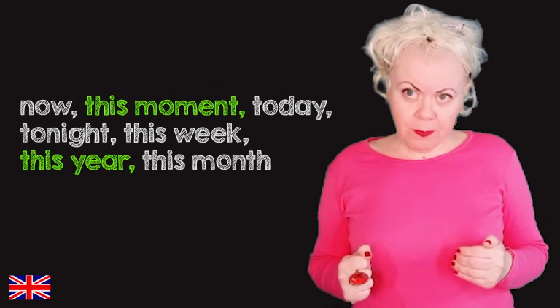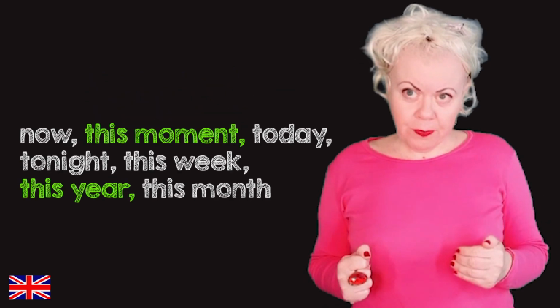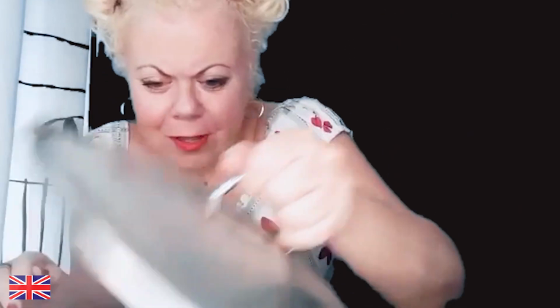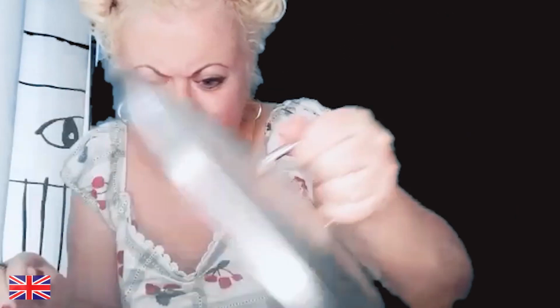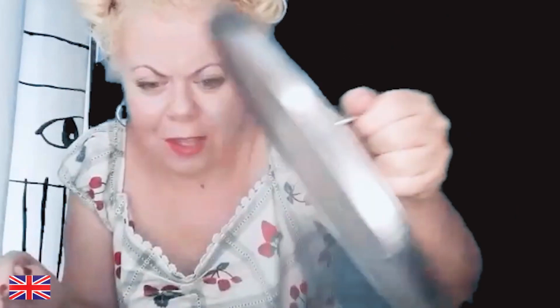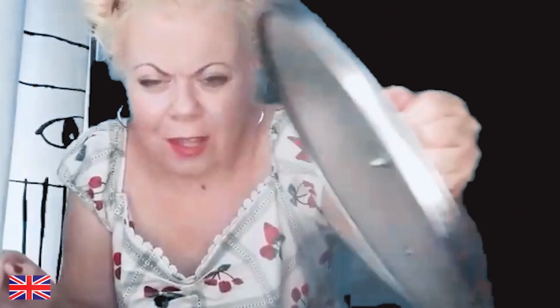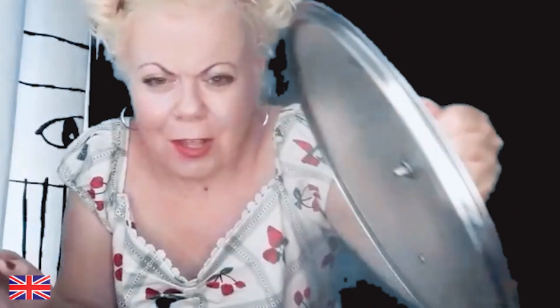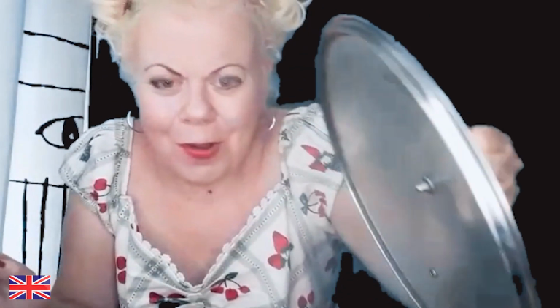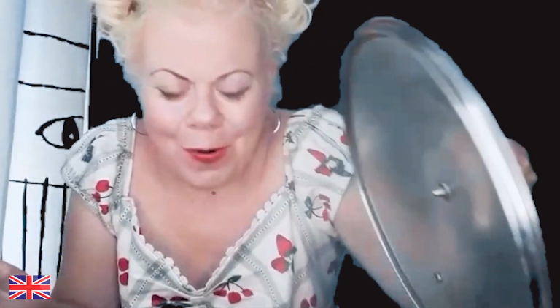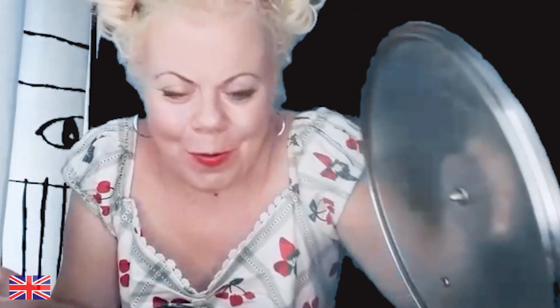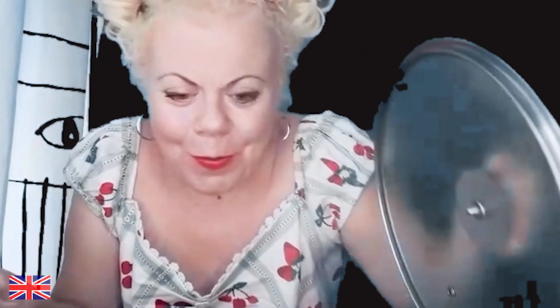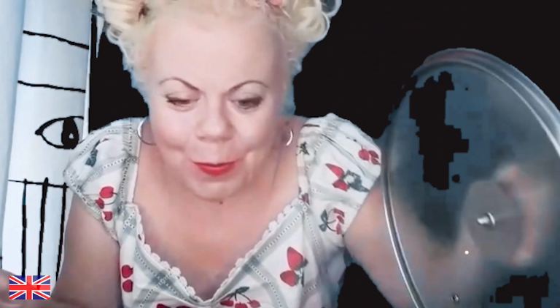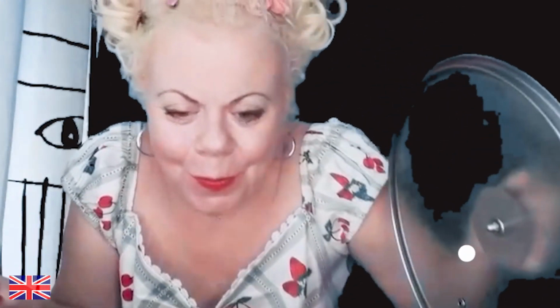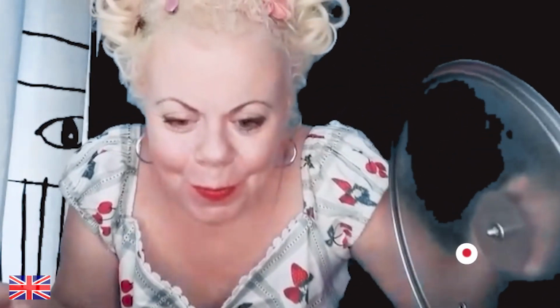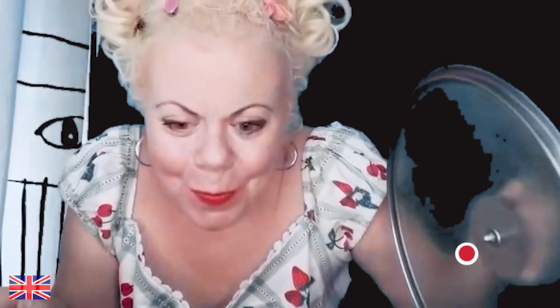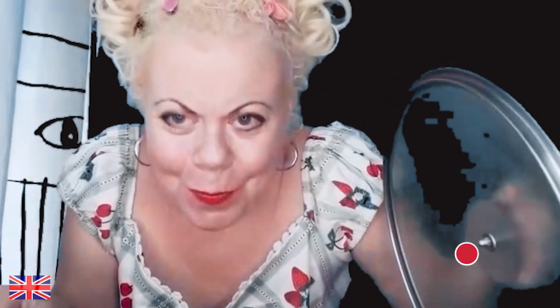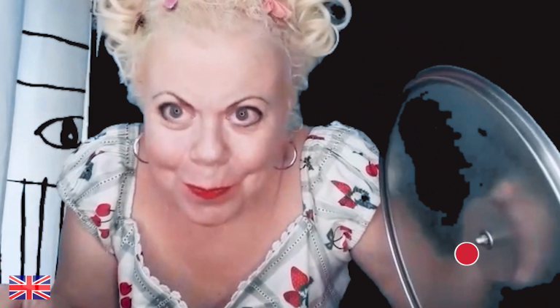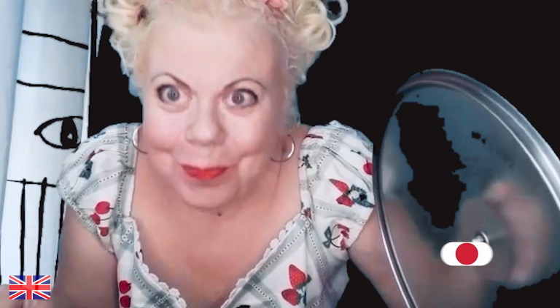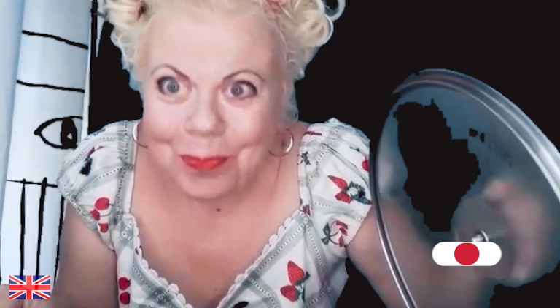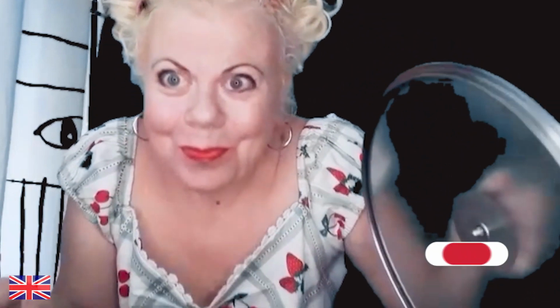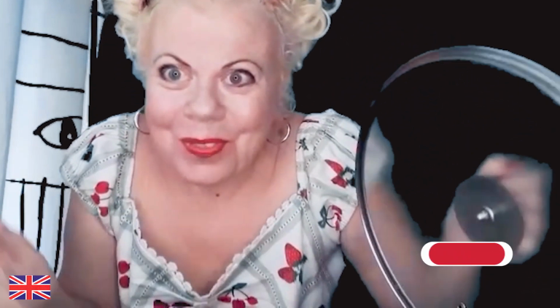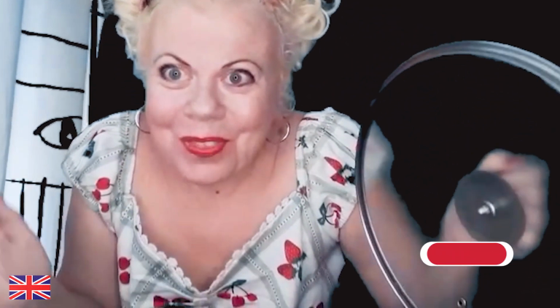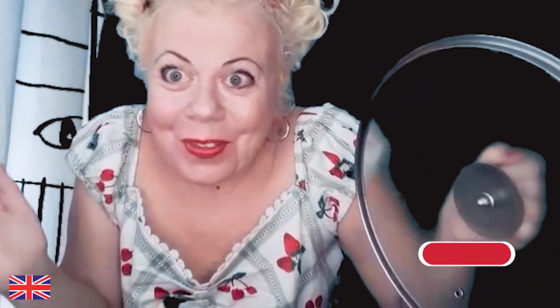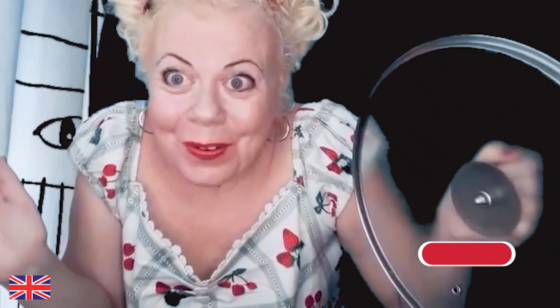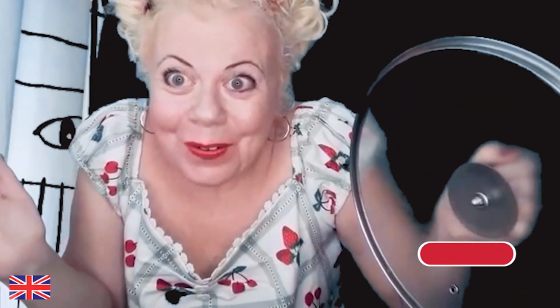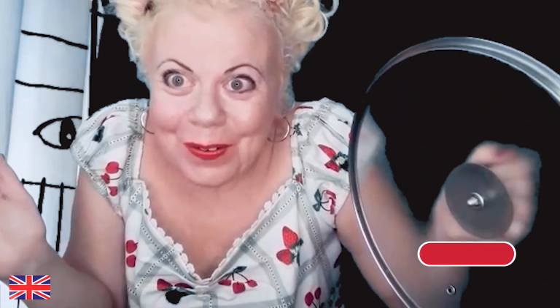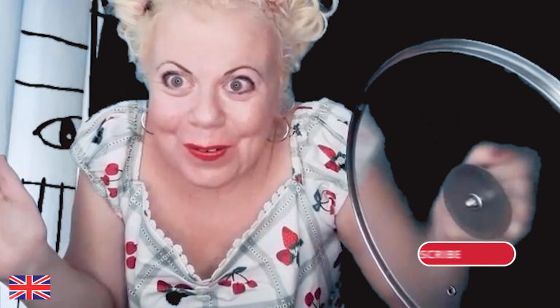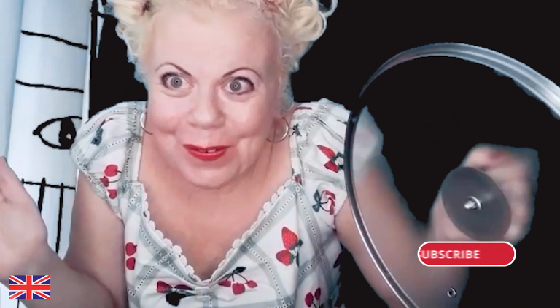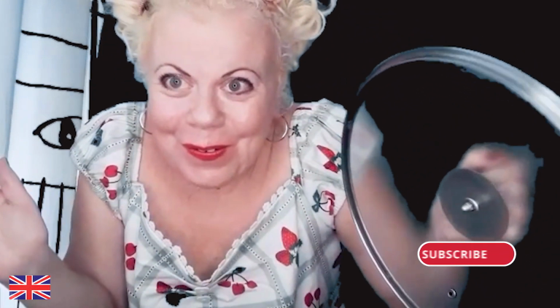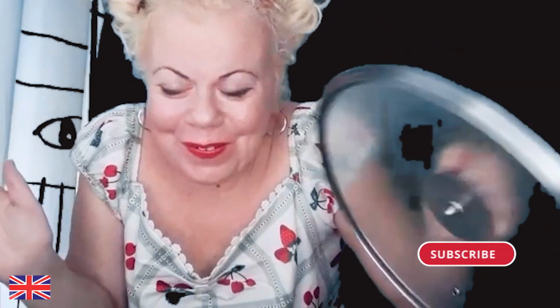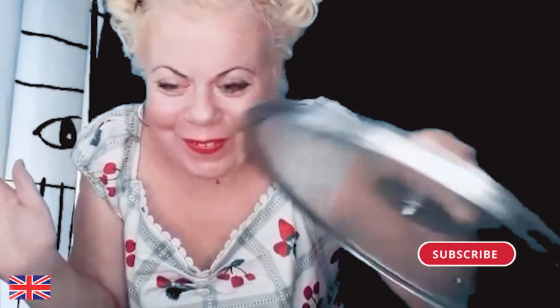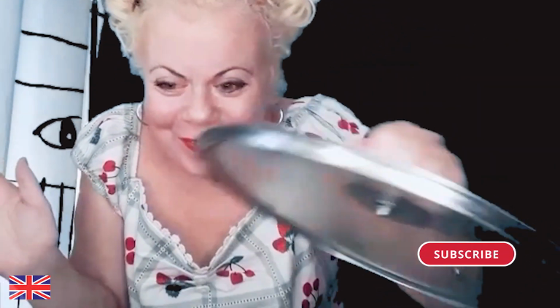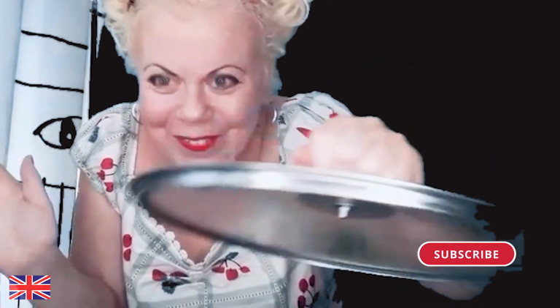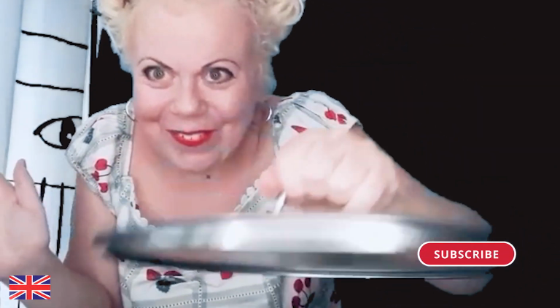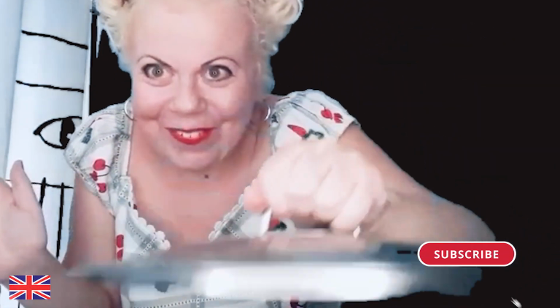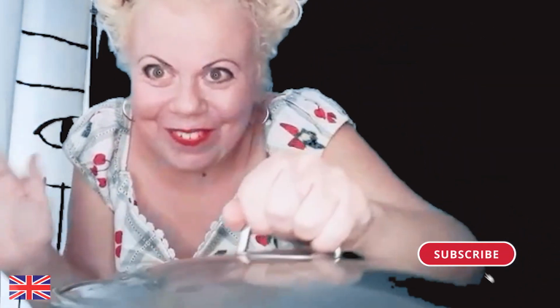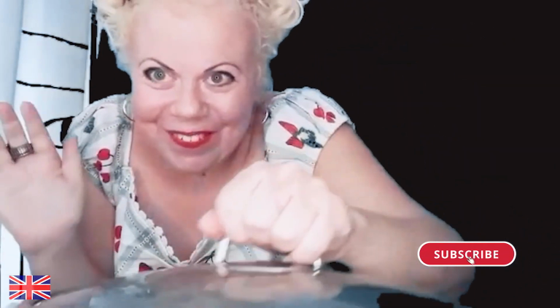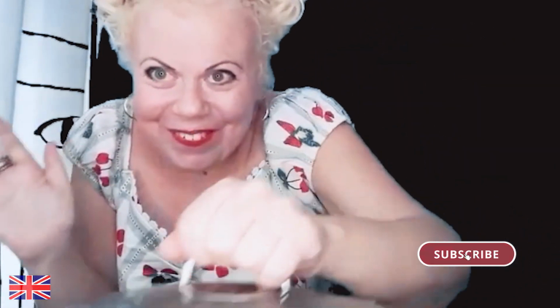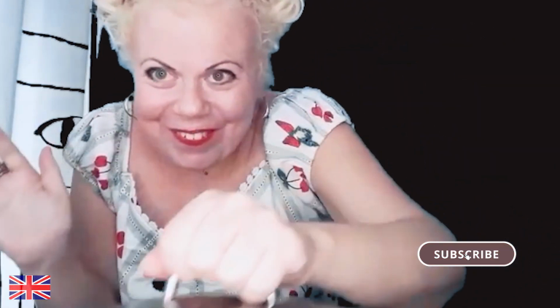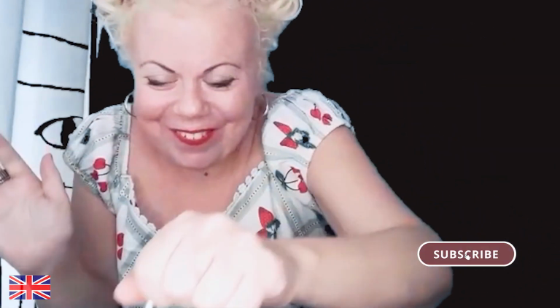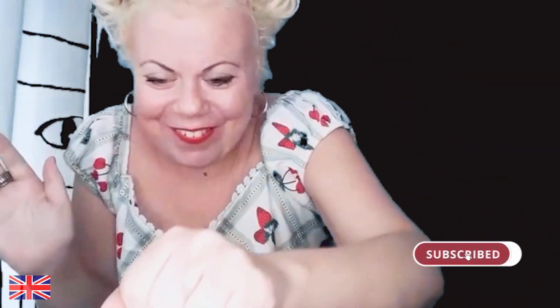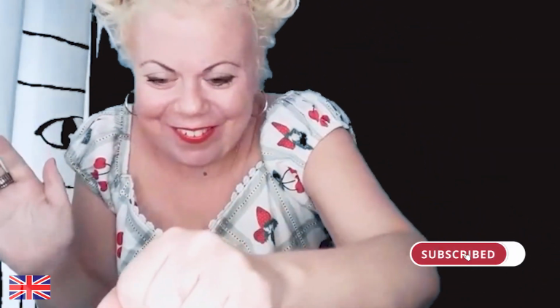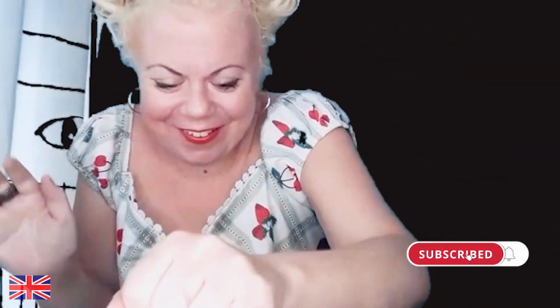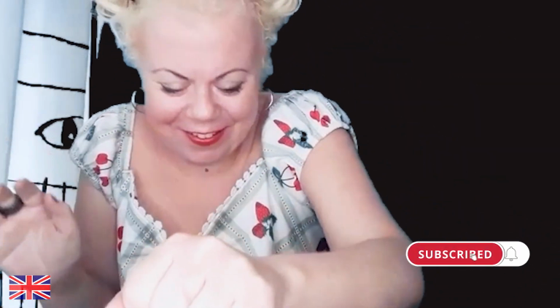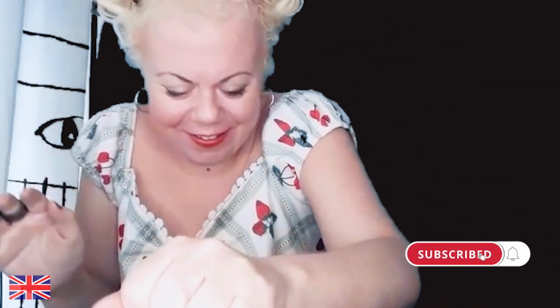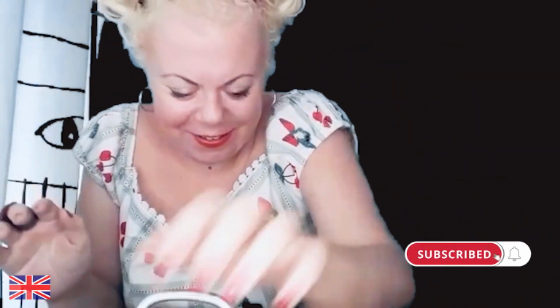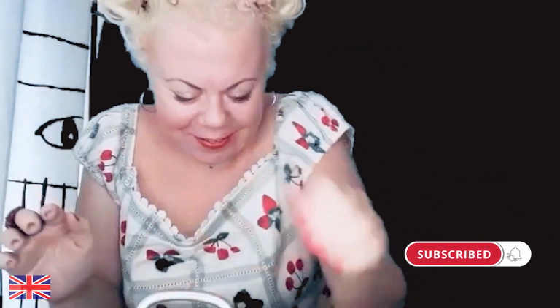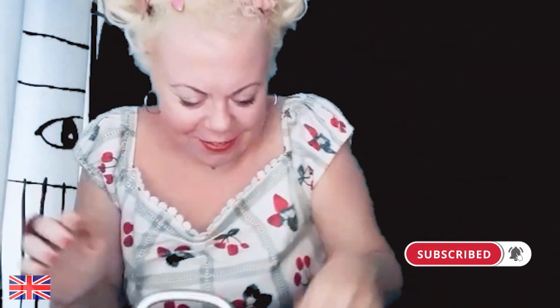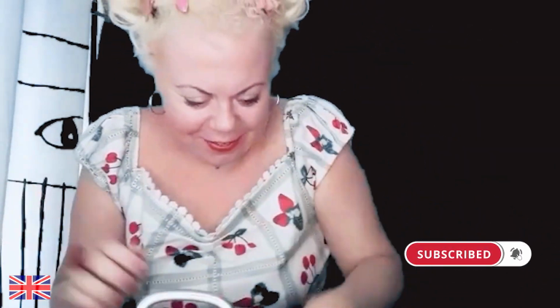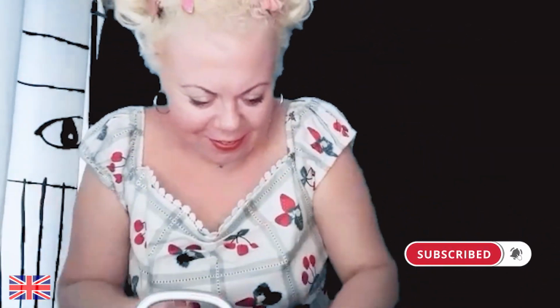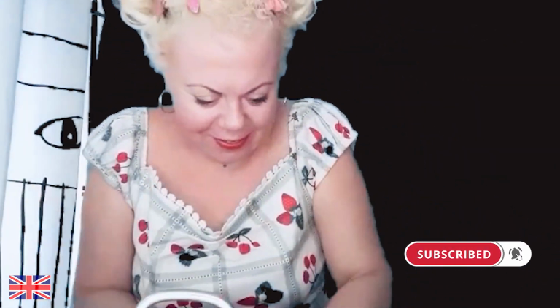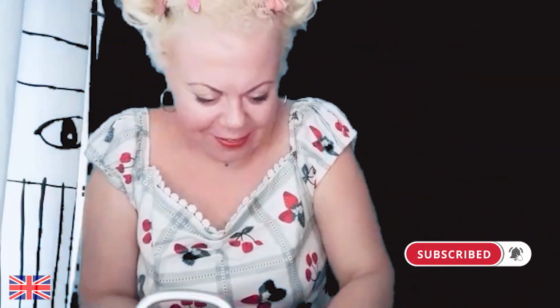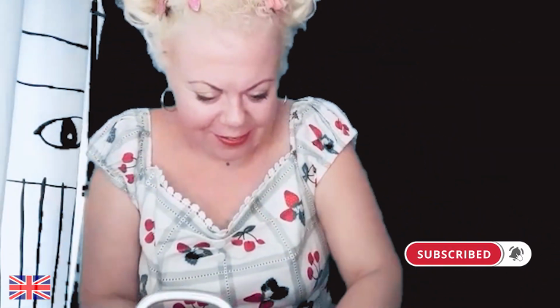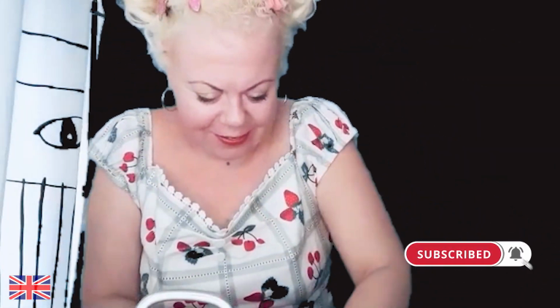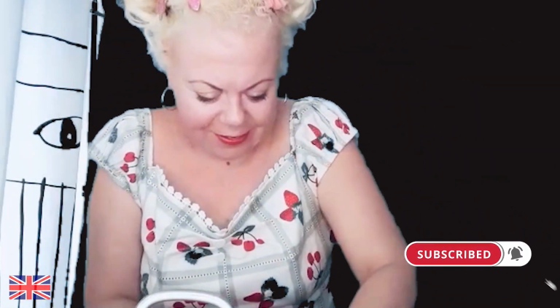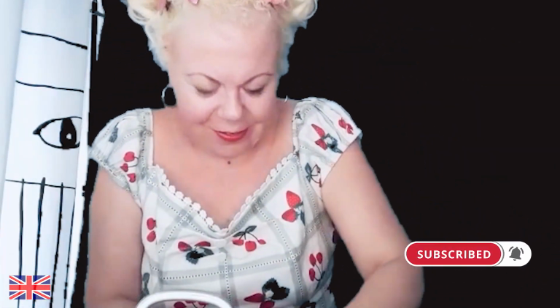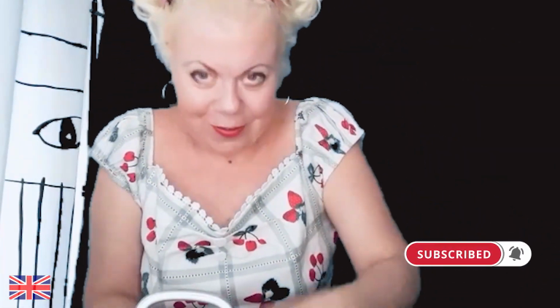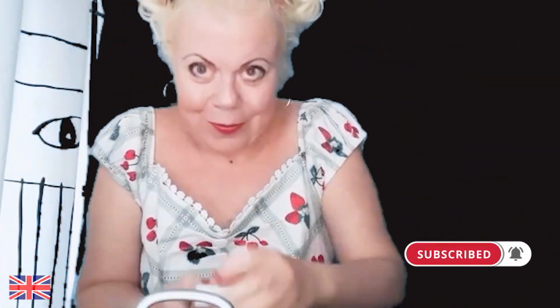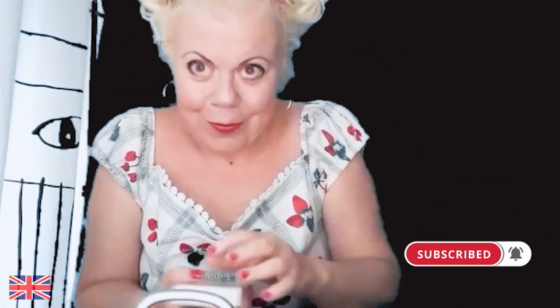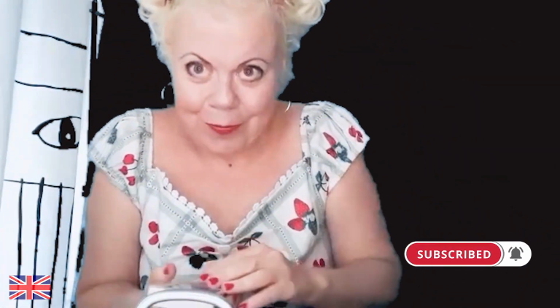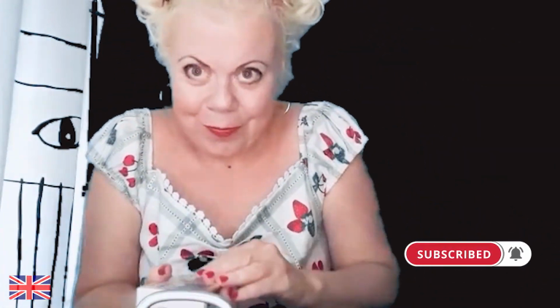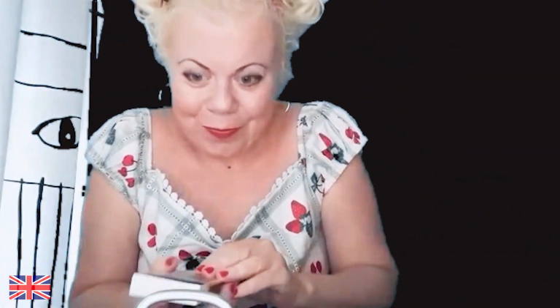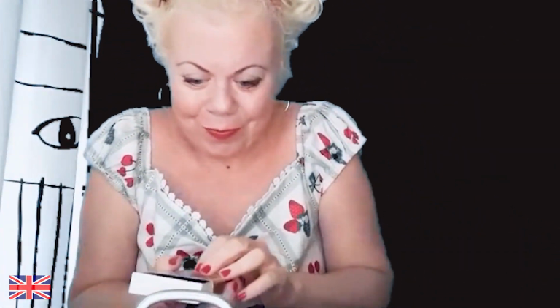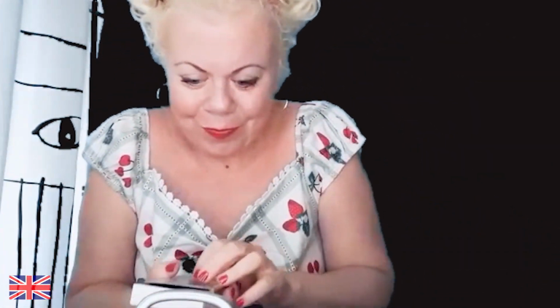Meet Debbie, Betty's twin sister. She is in her kitchen making dinner. She is cooking a soup.